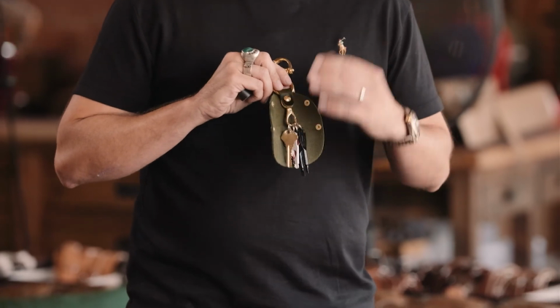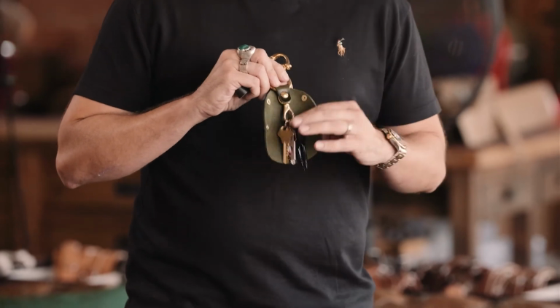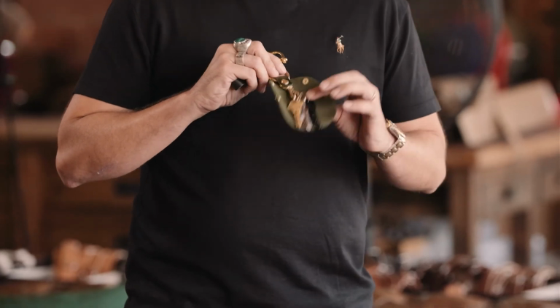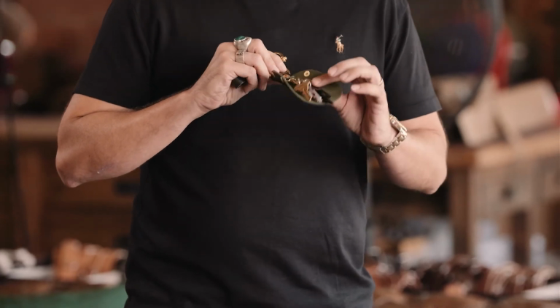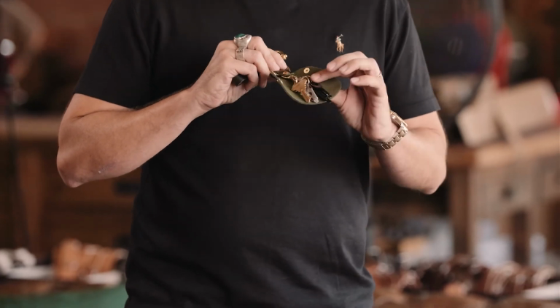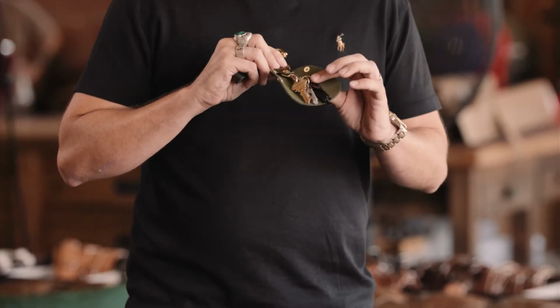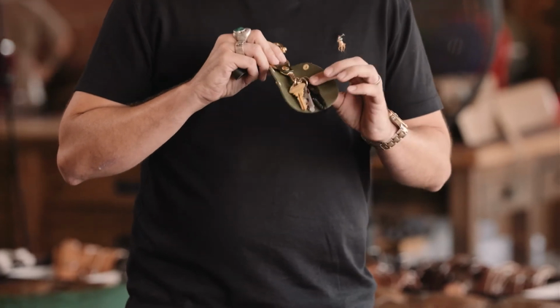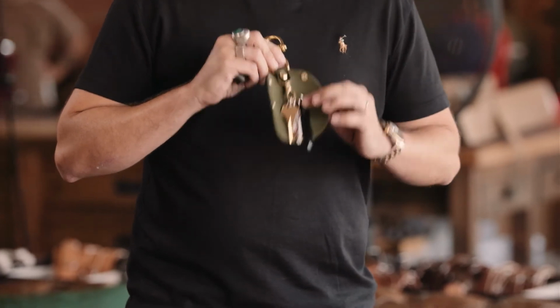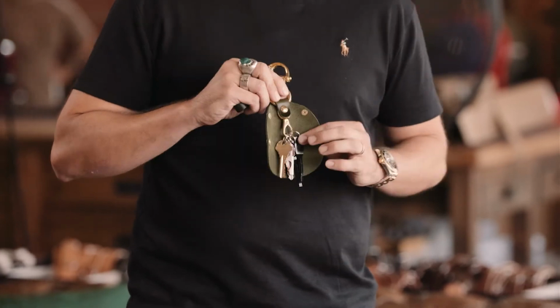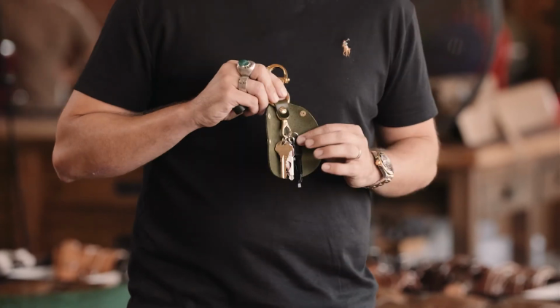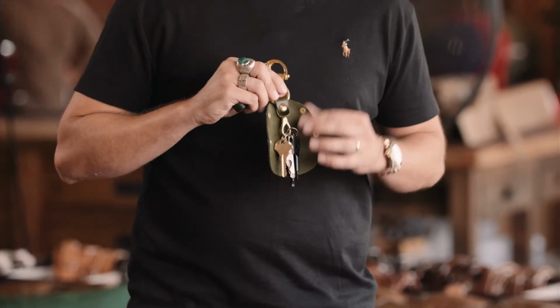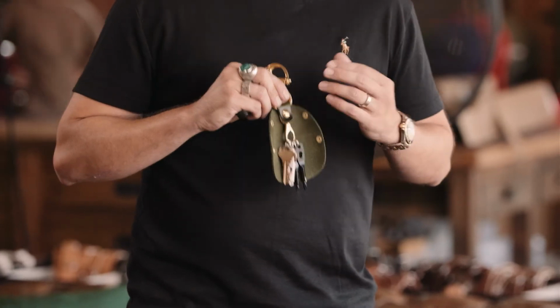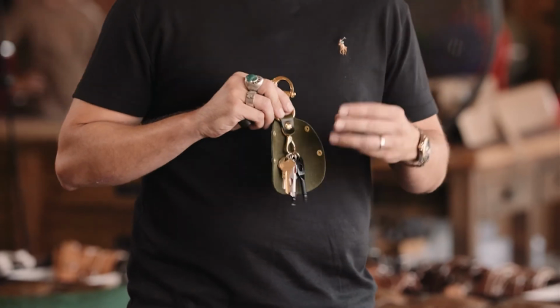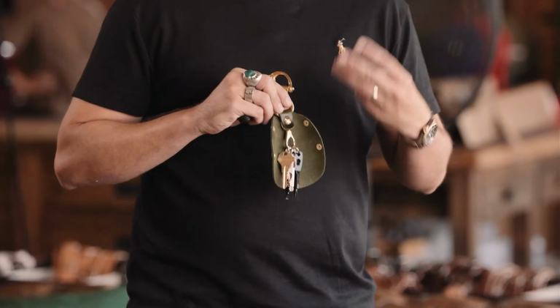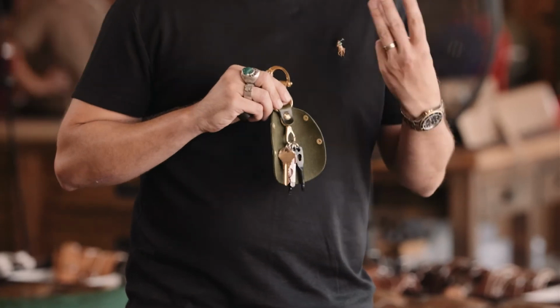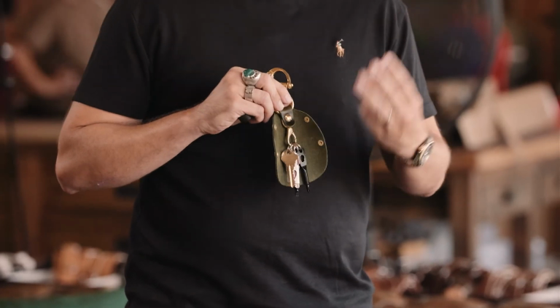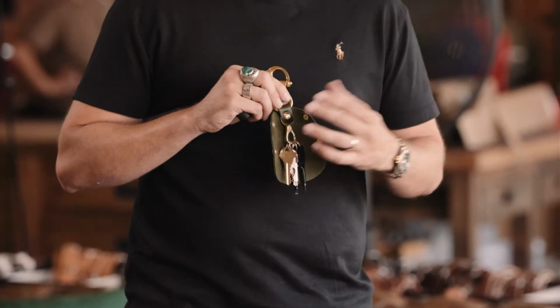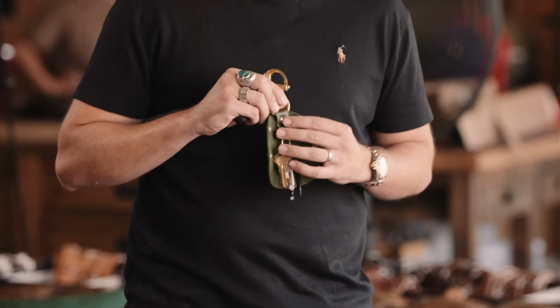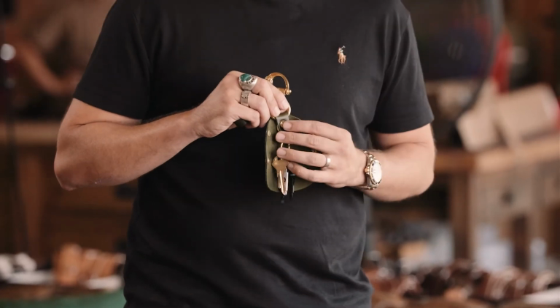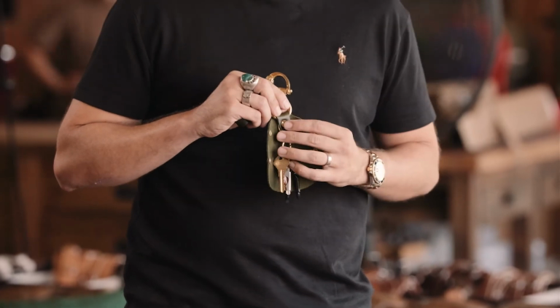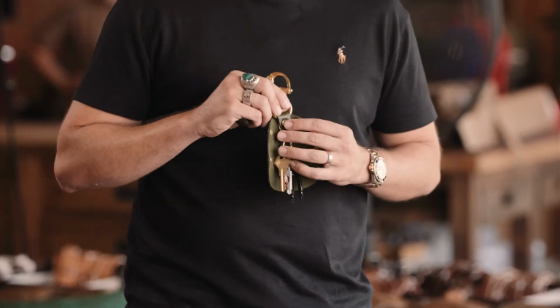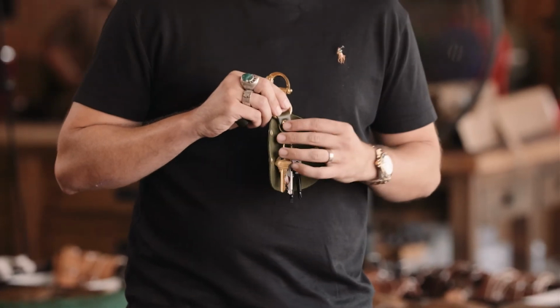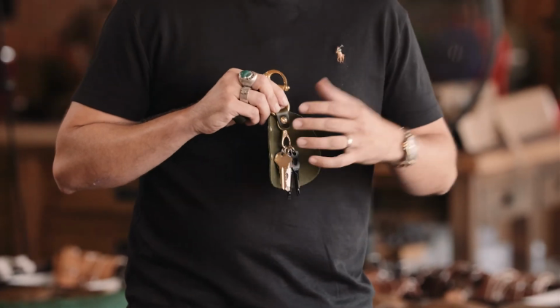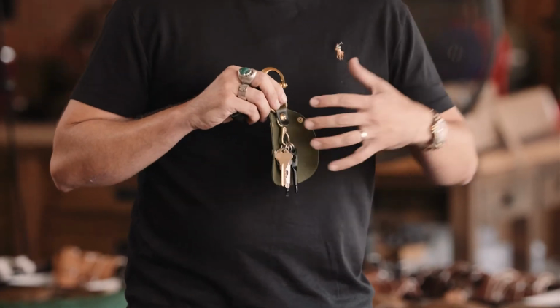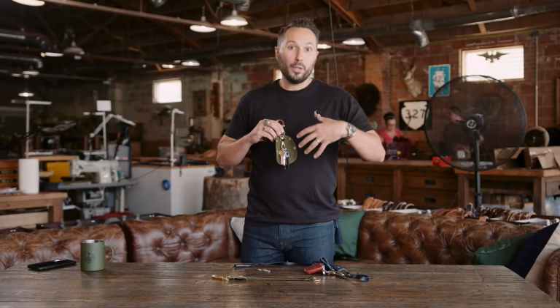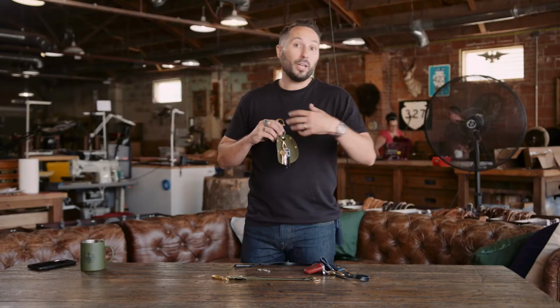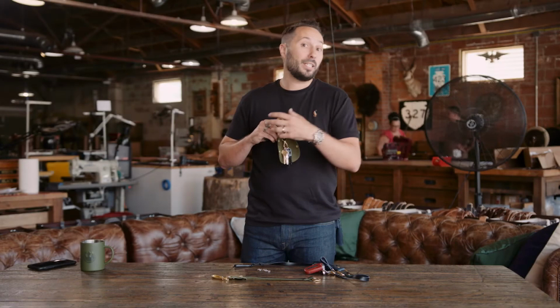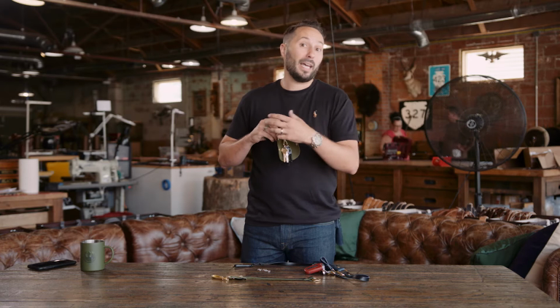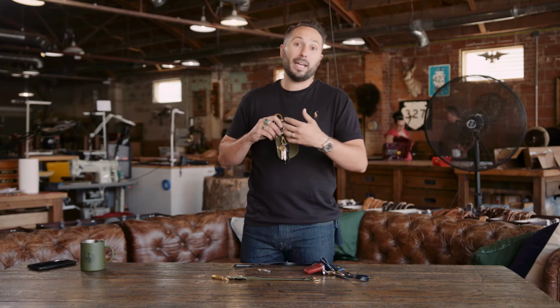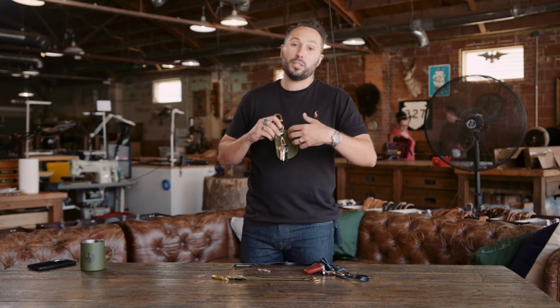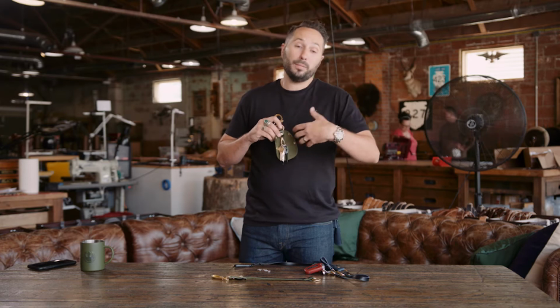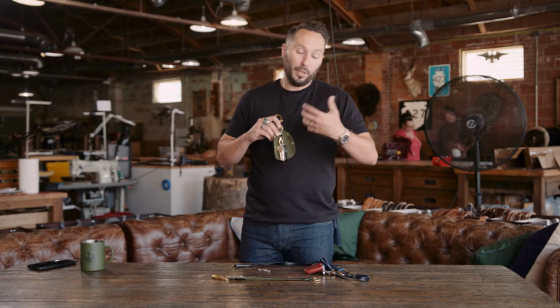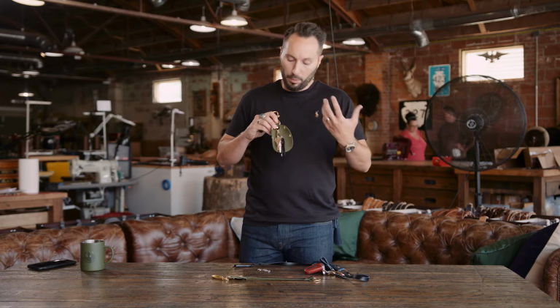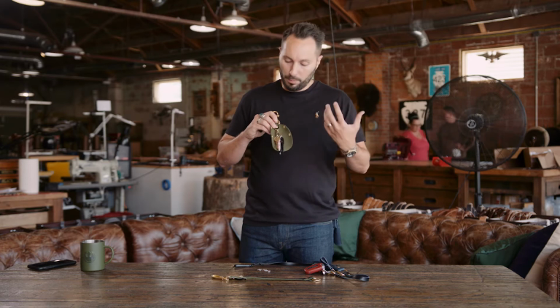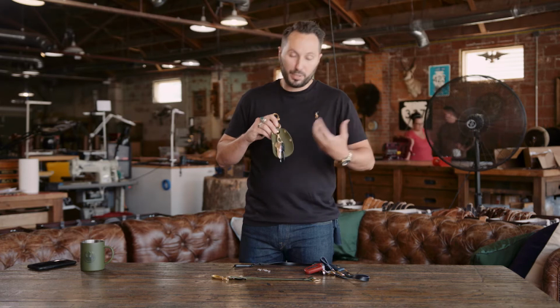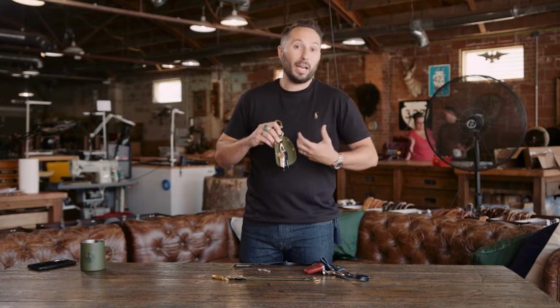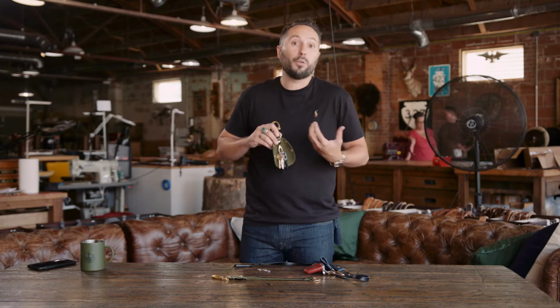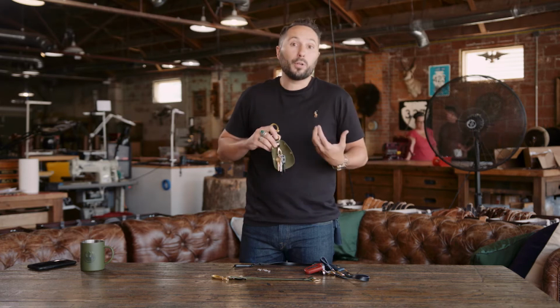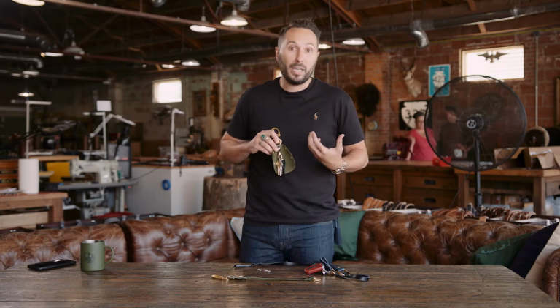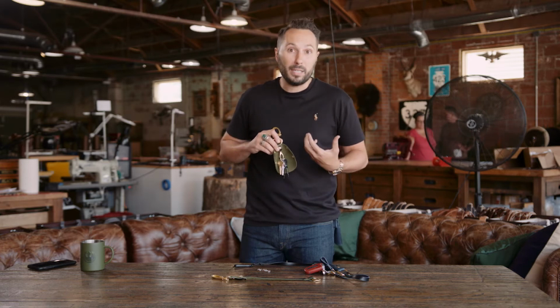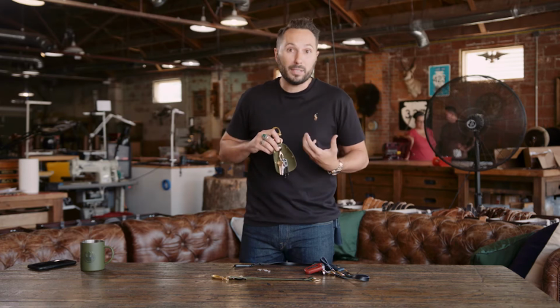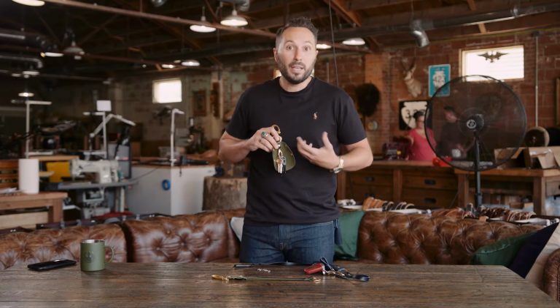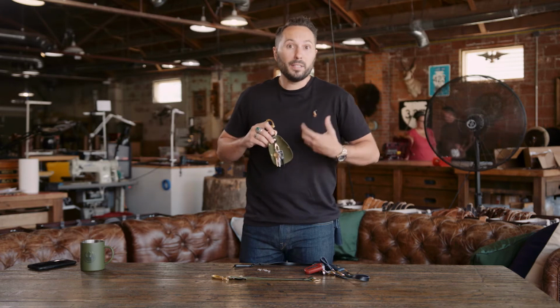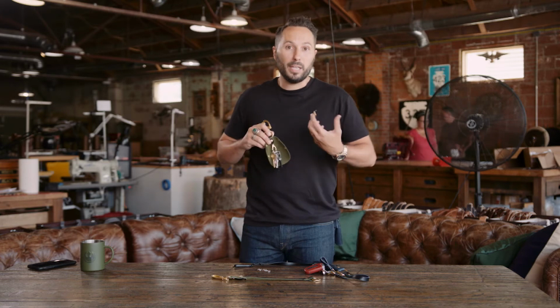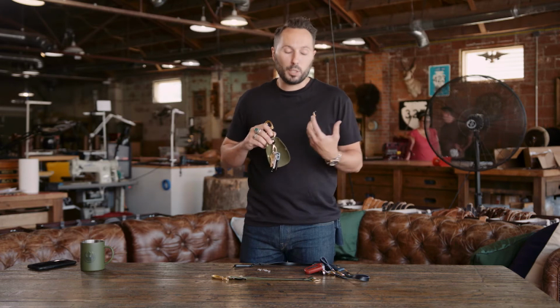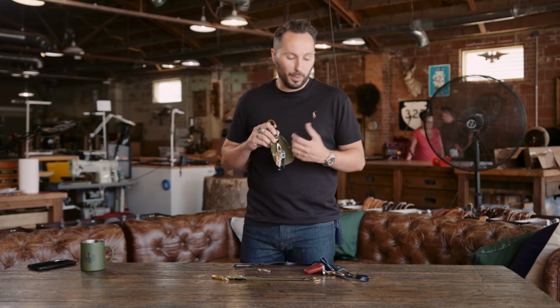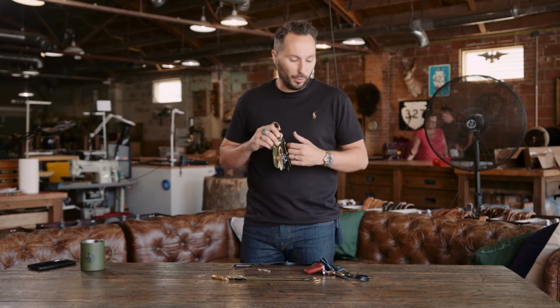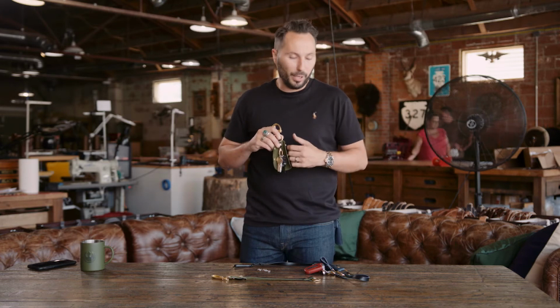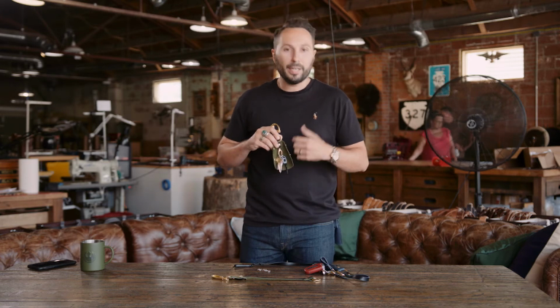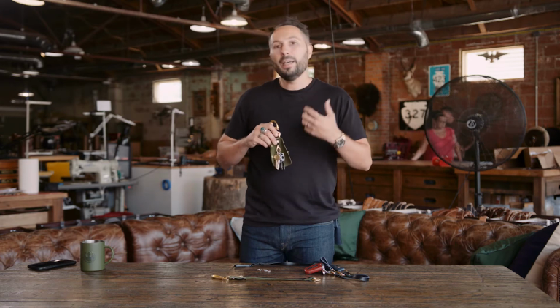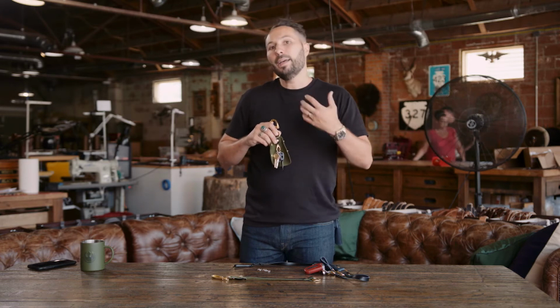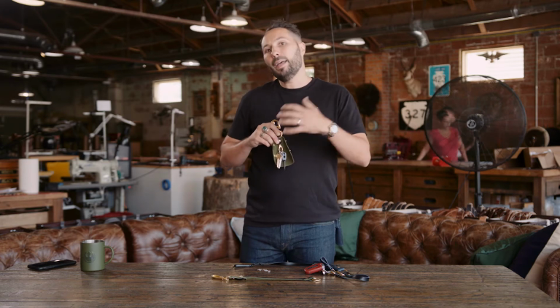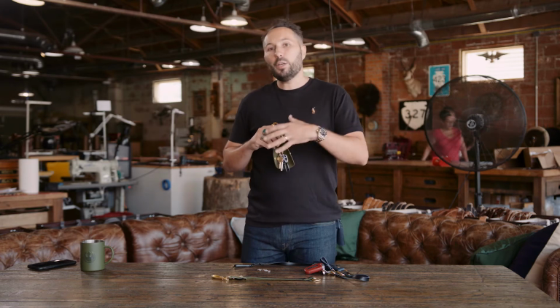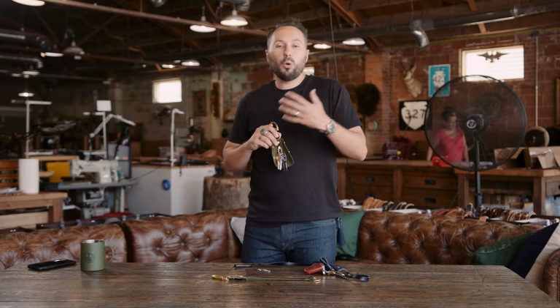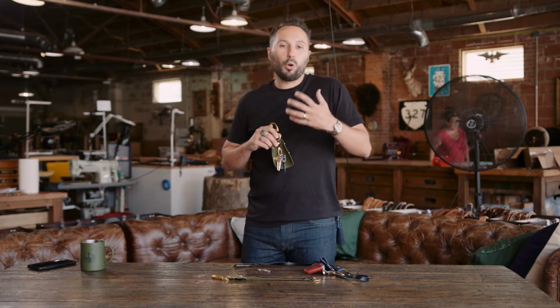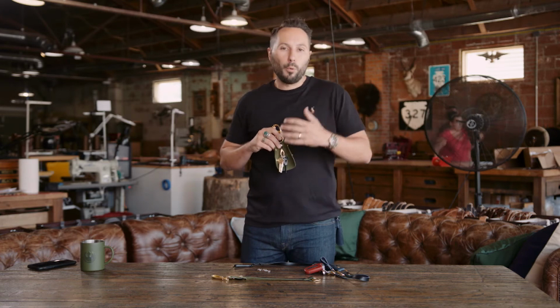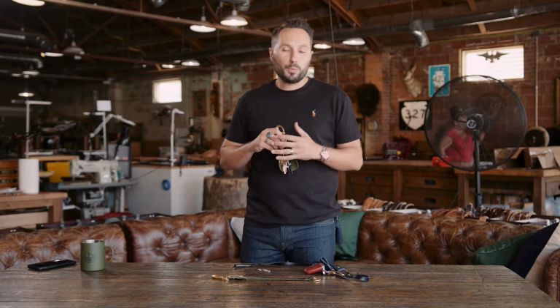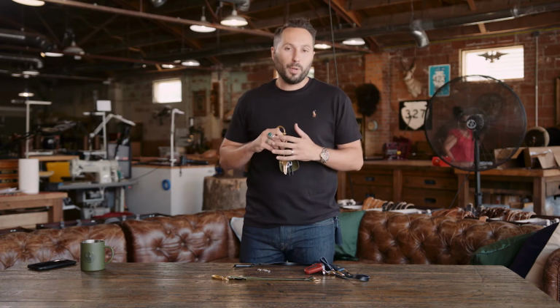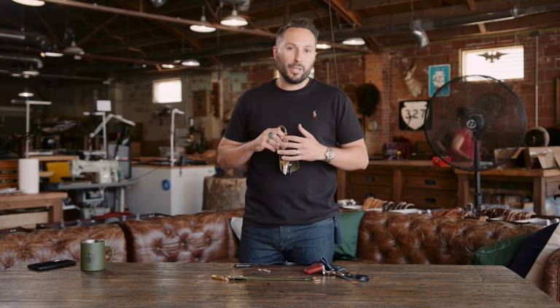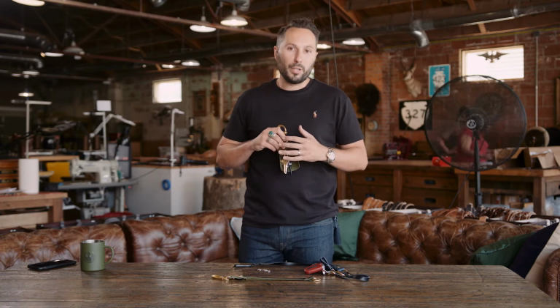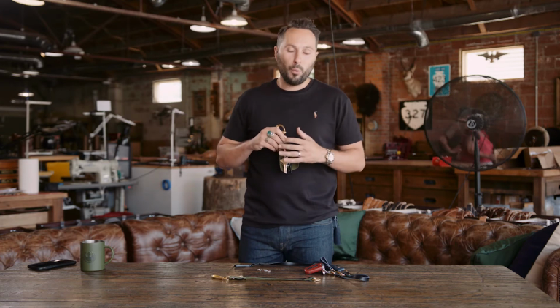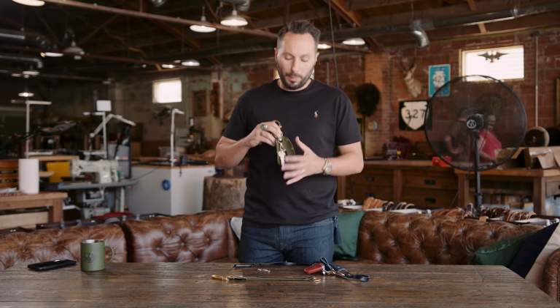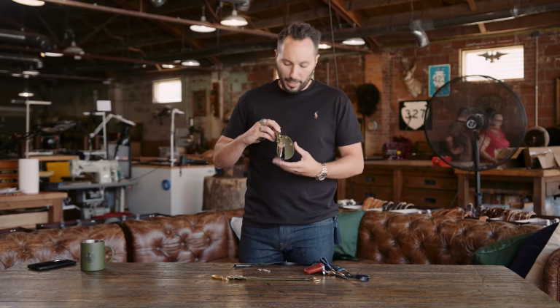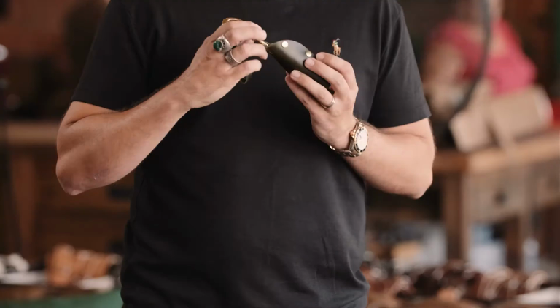This keychain comes with three split rings — you can attach several keys to each split ring, and you can order more split rings on the website.